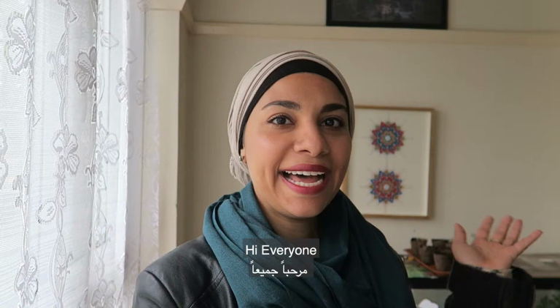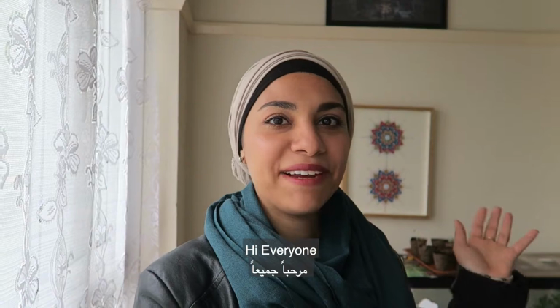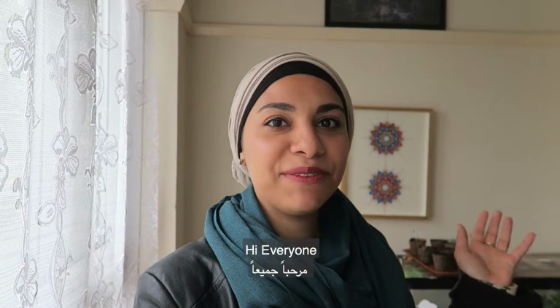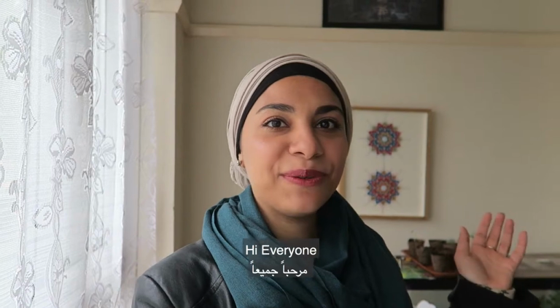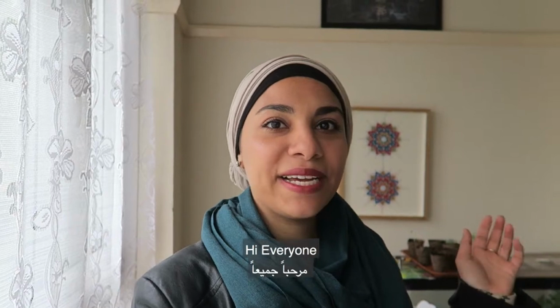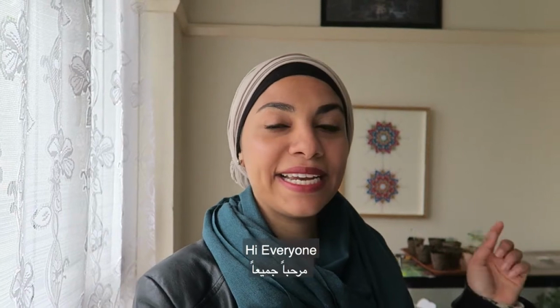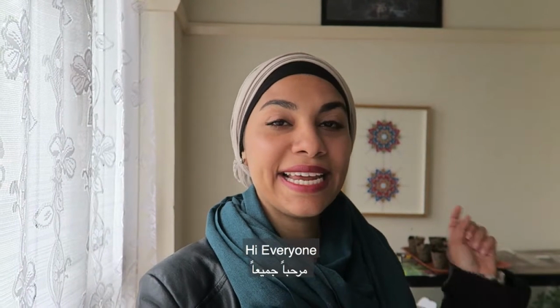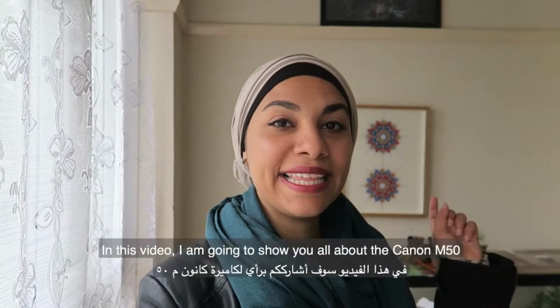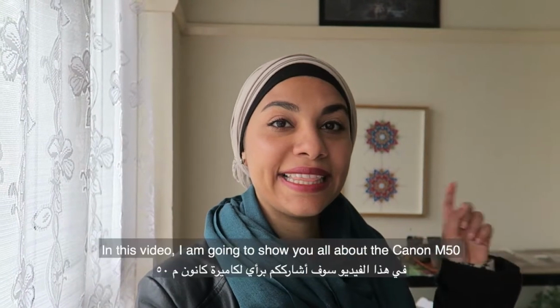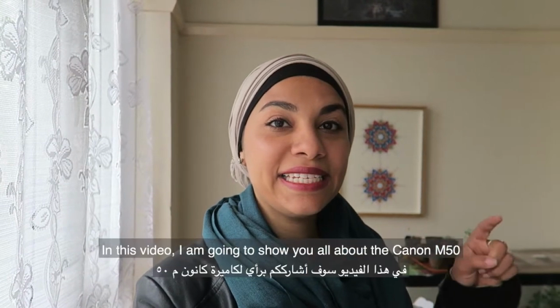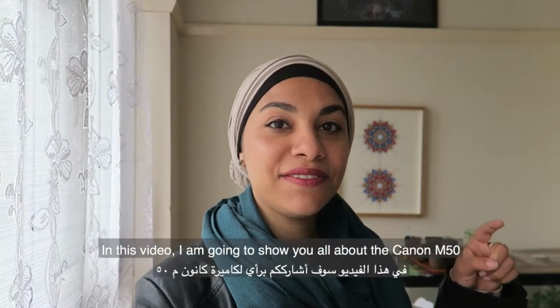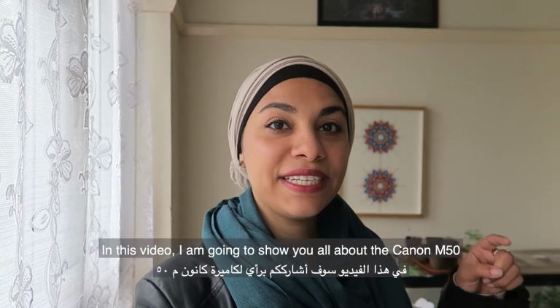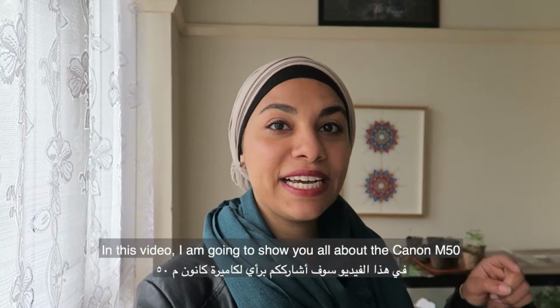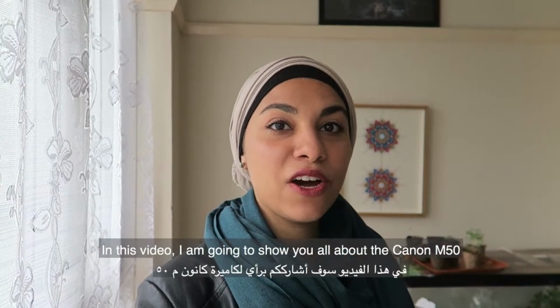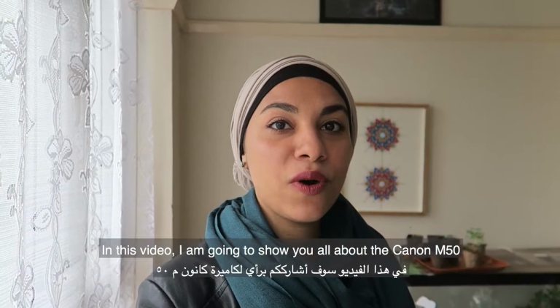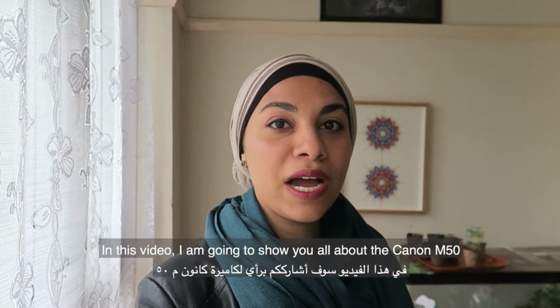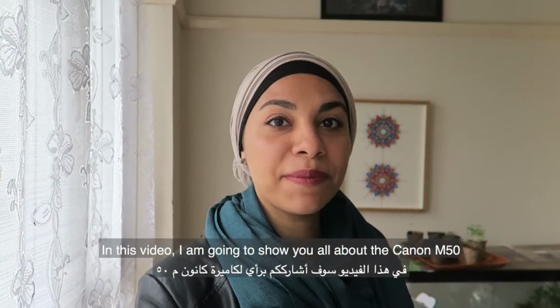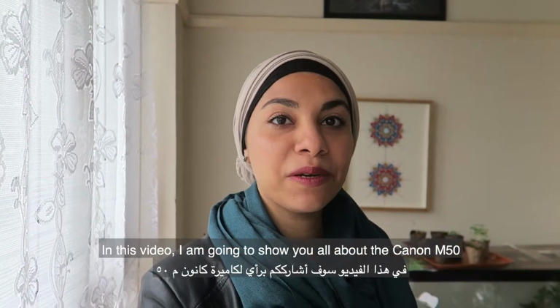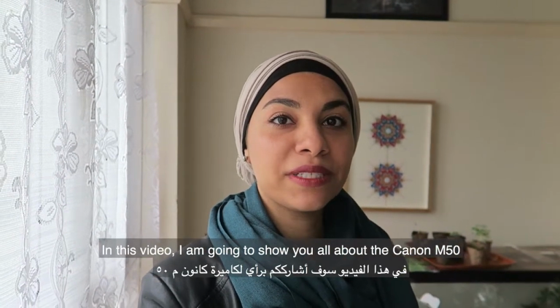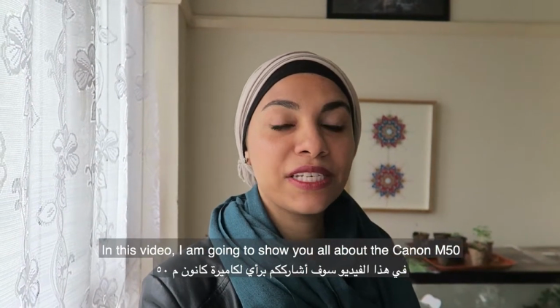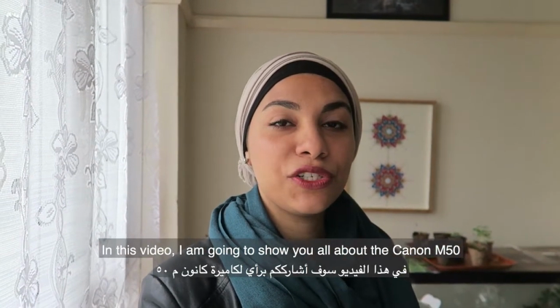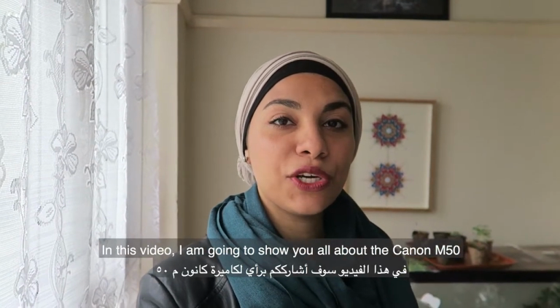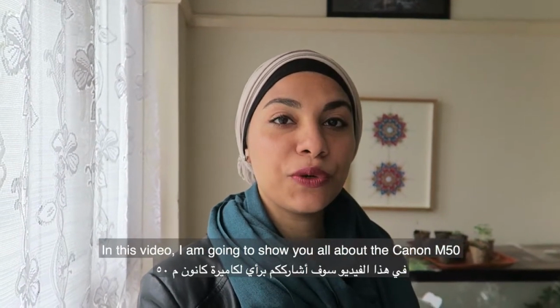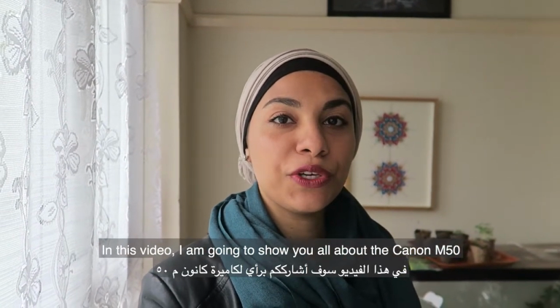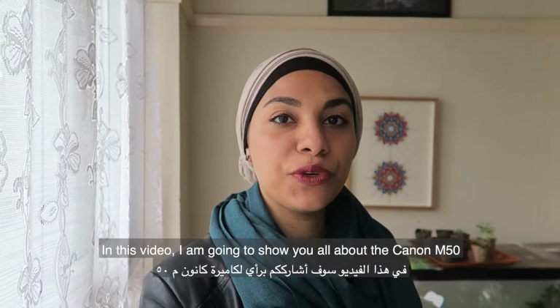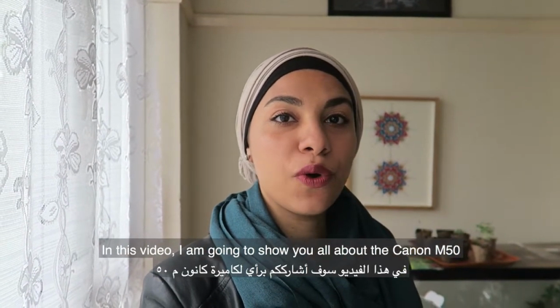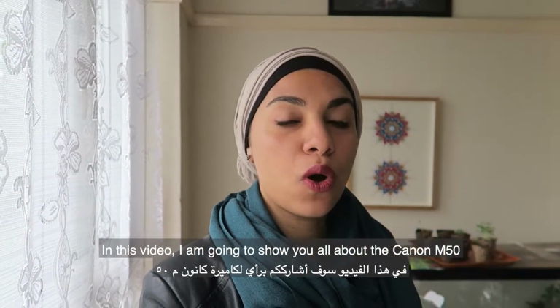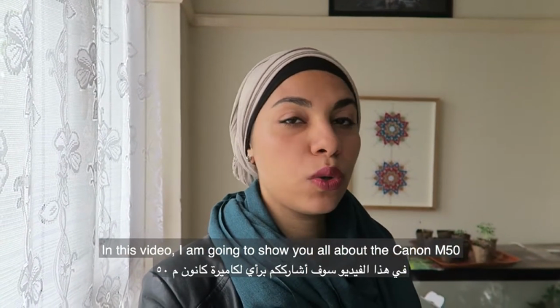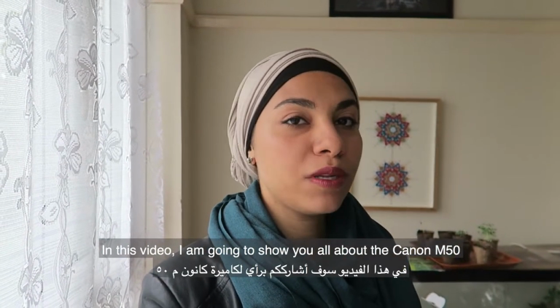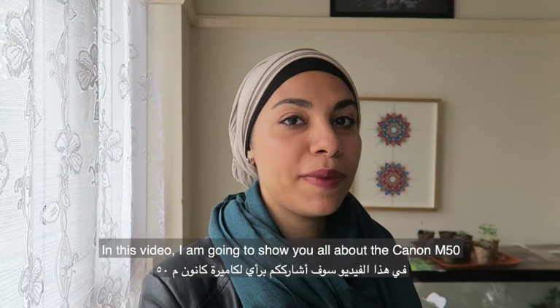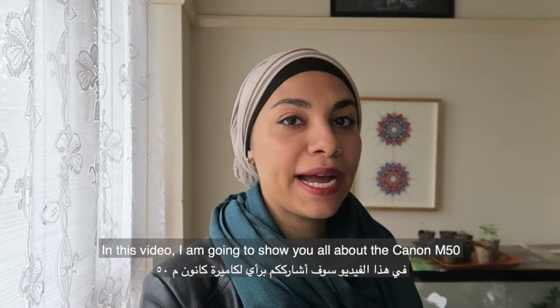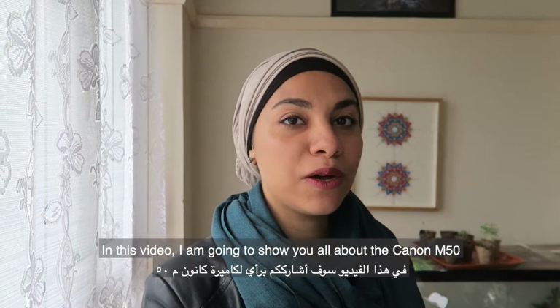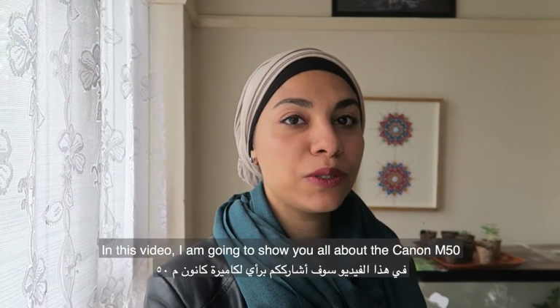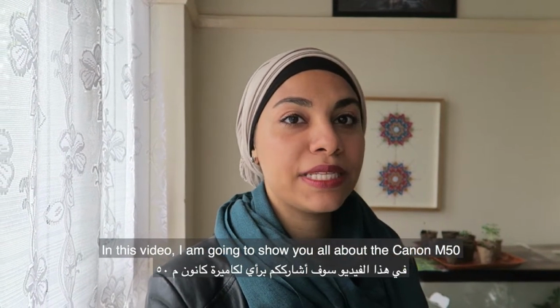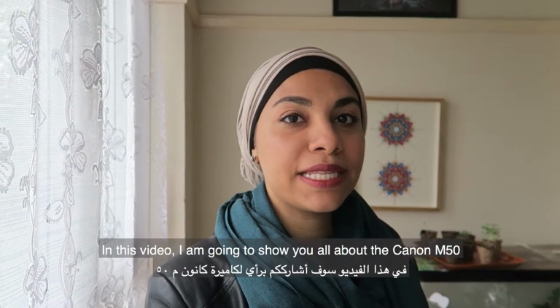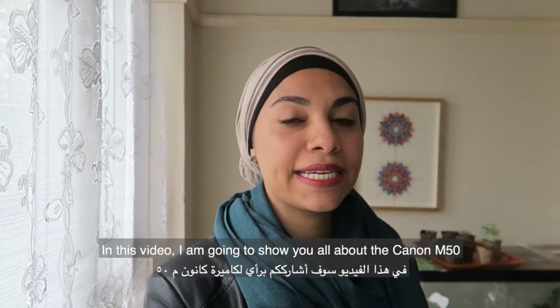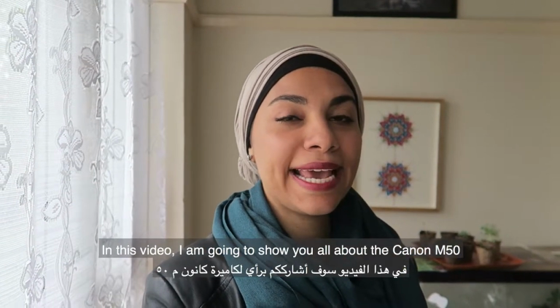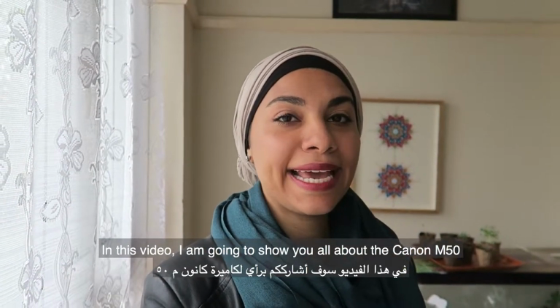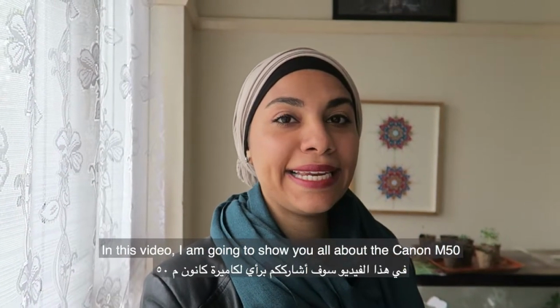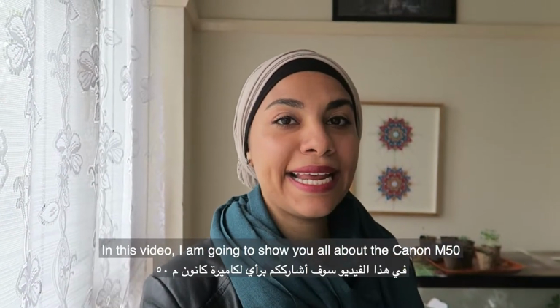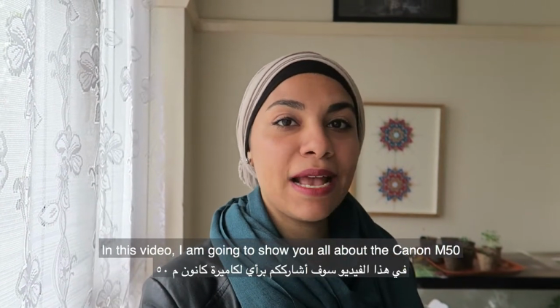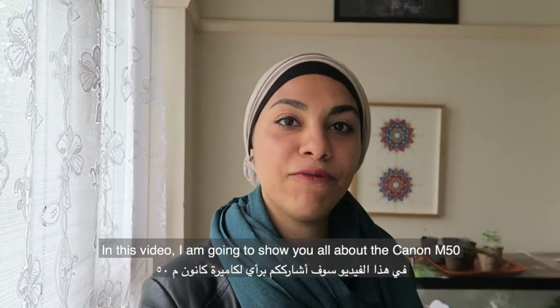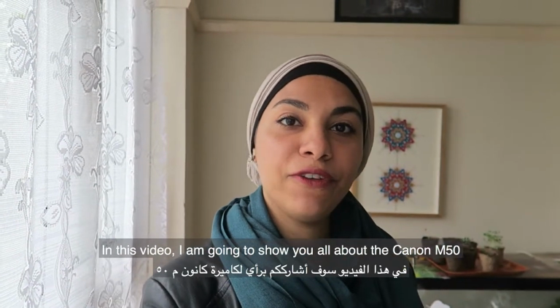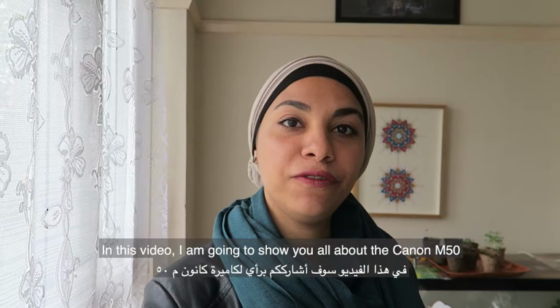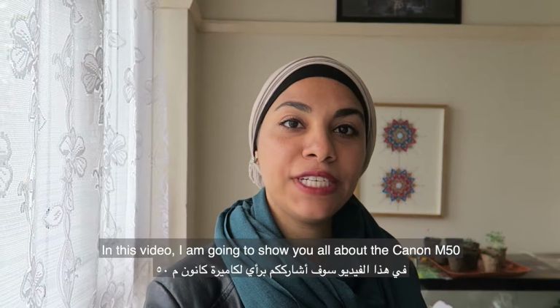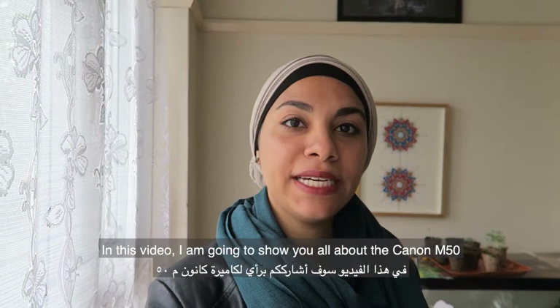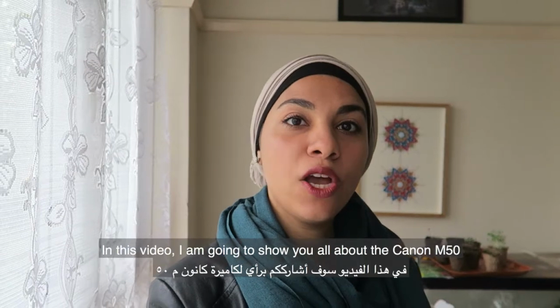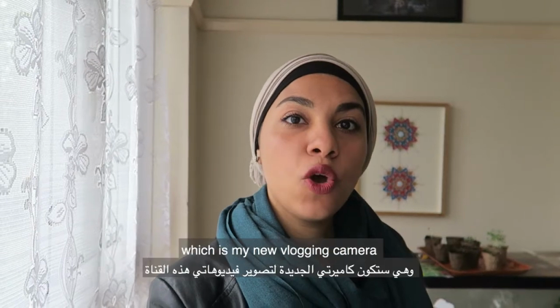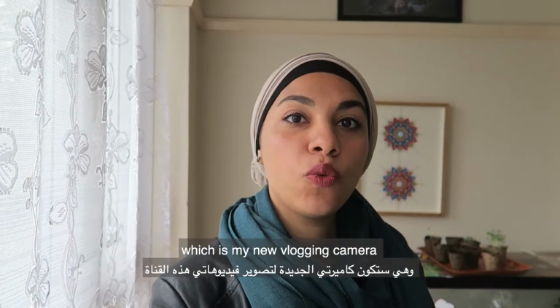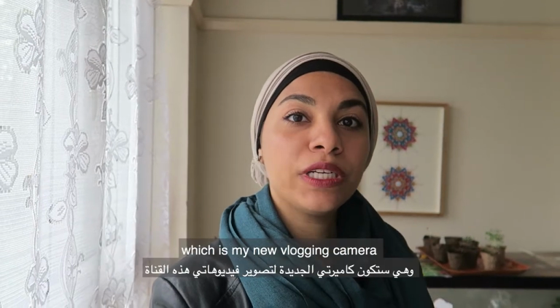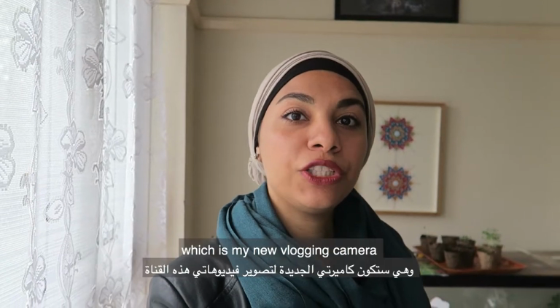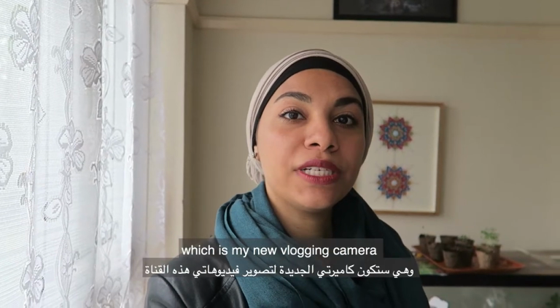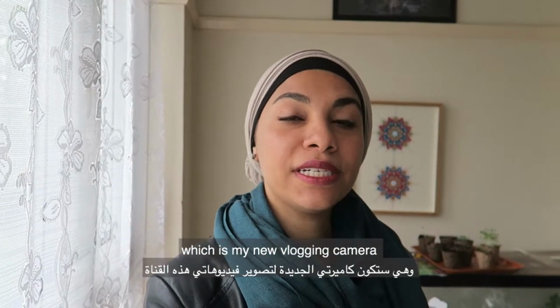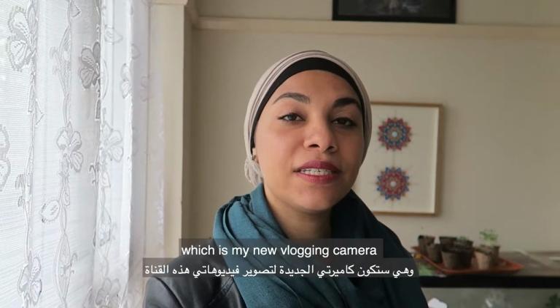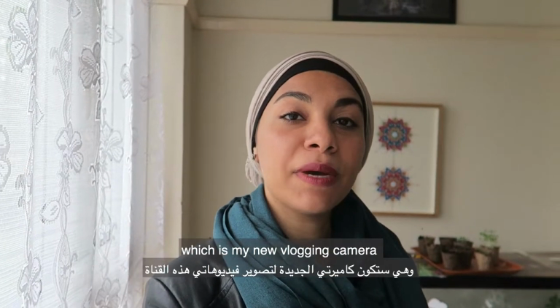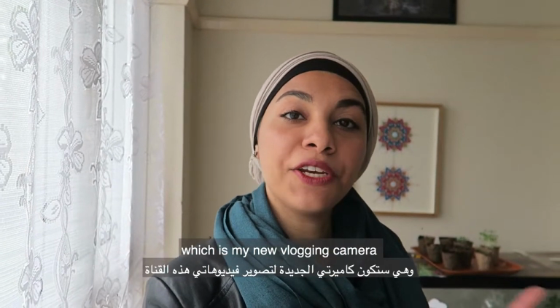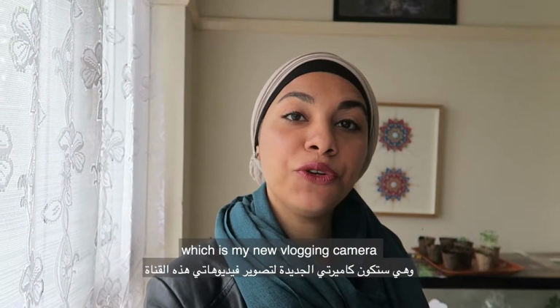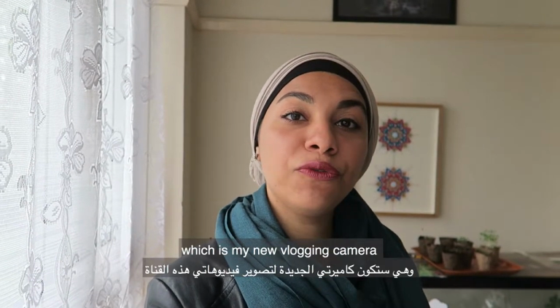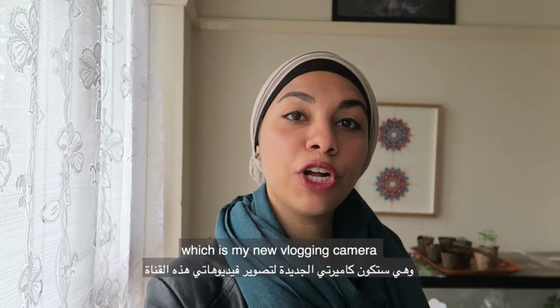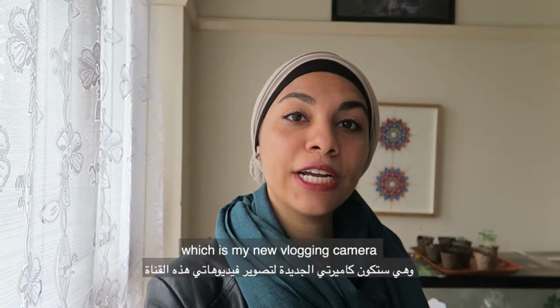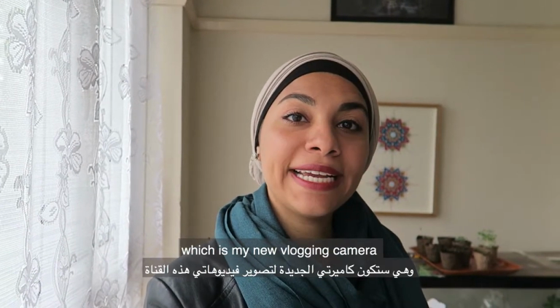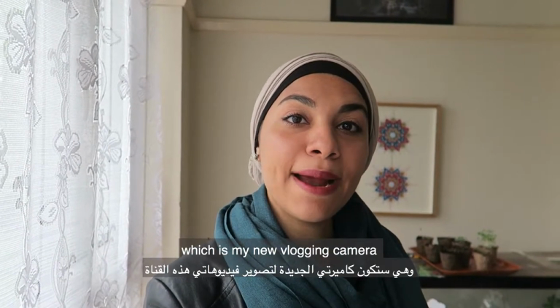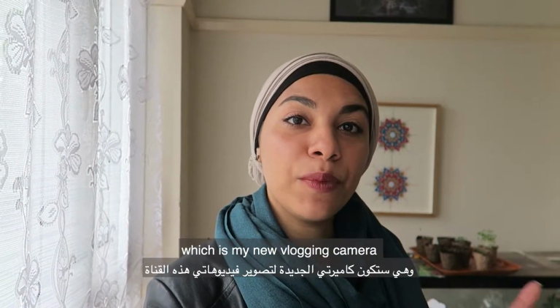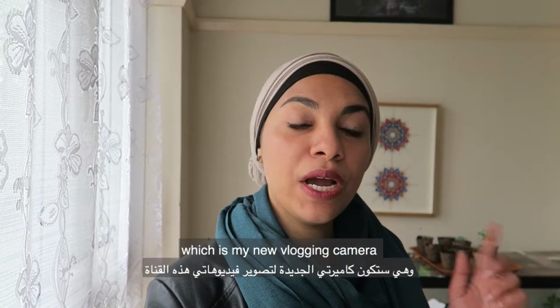Hi everyone! In this video I'm going to show you all about the Canon M50, which is my new vlogging camera.